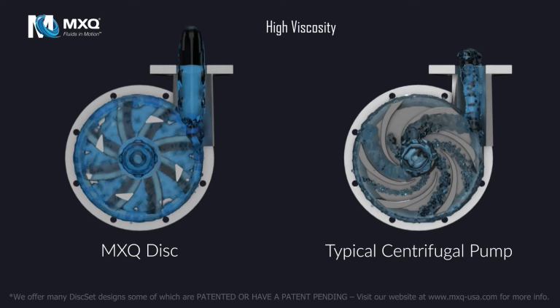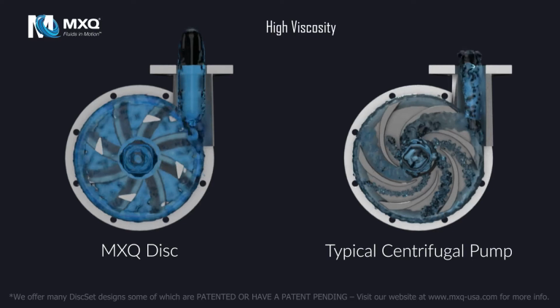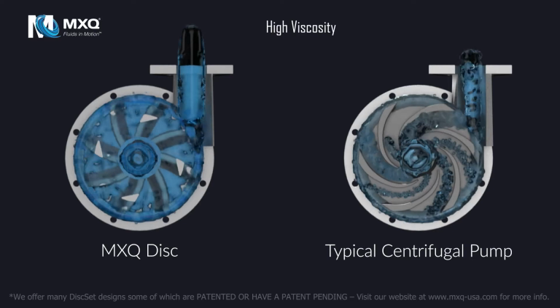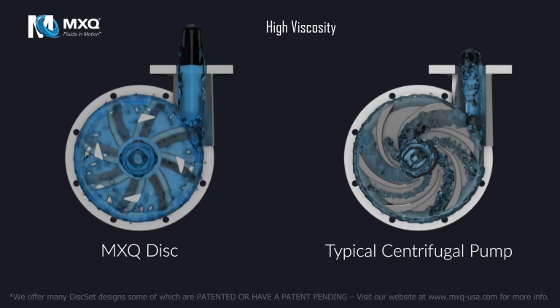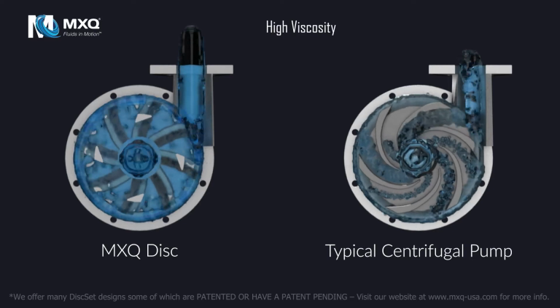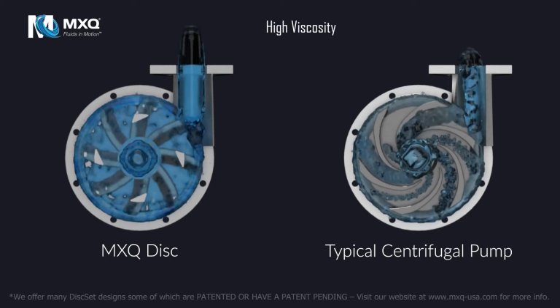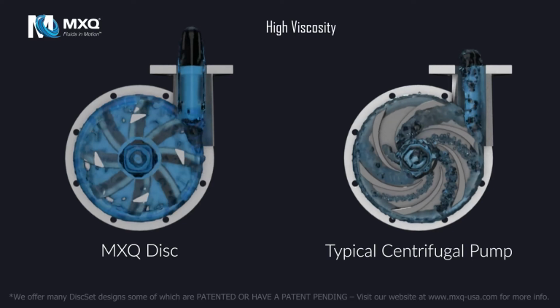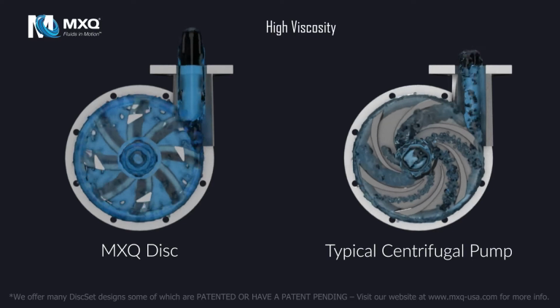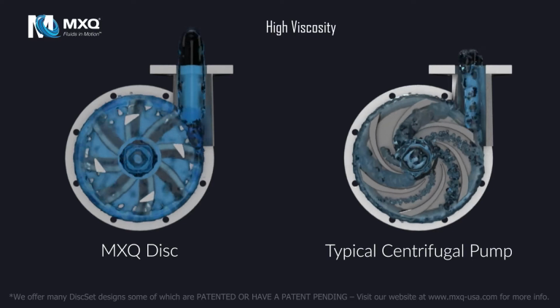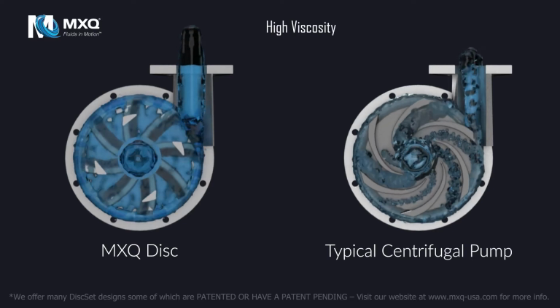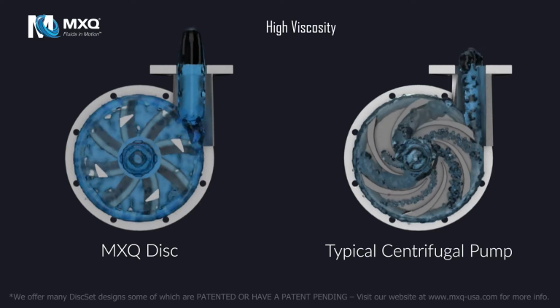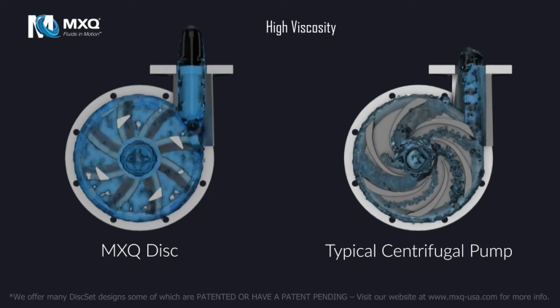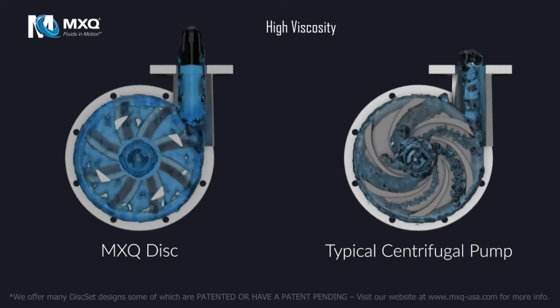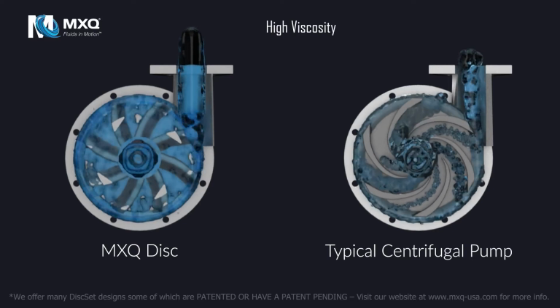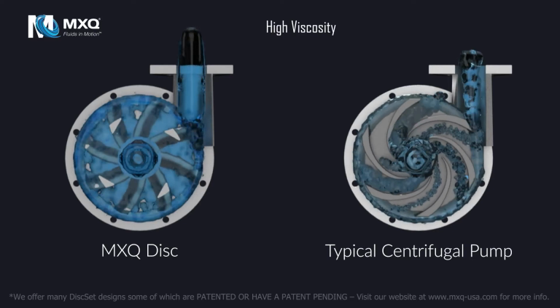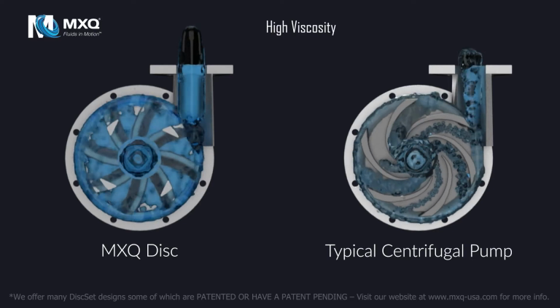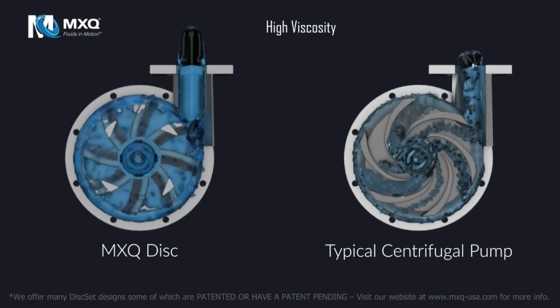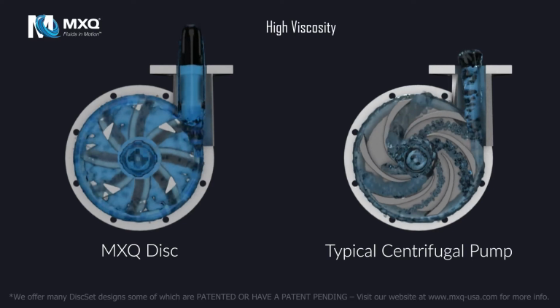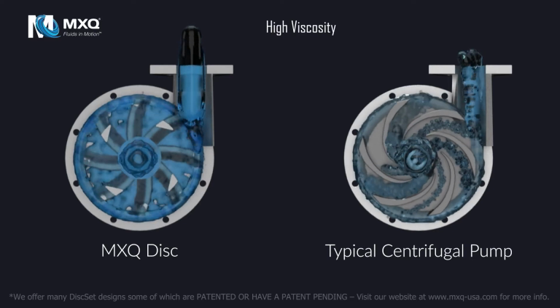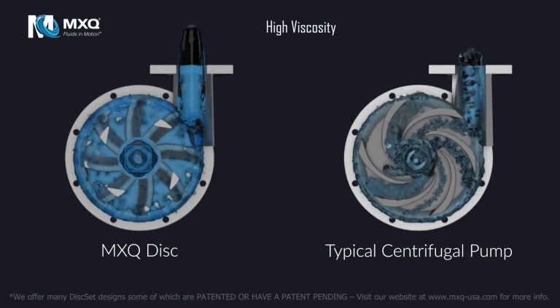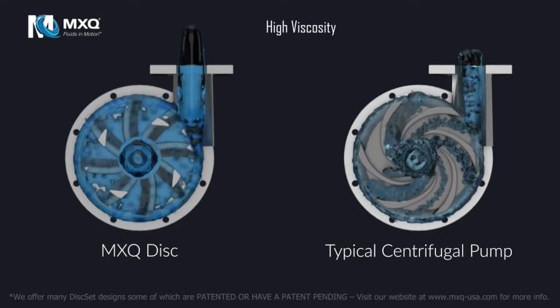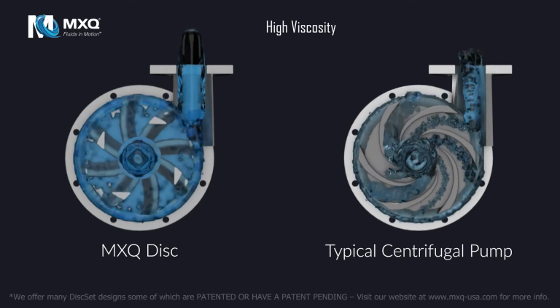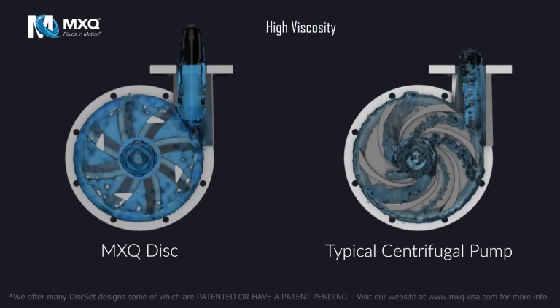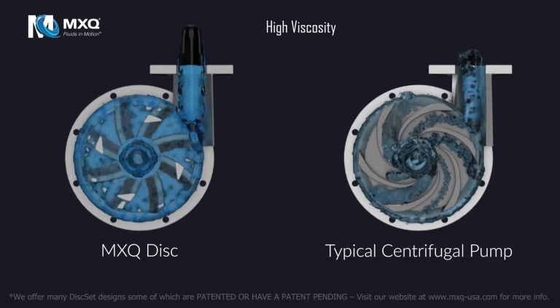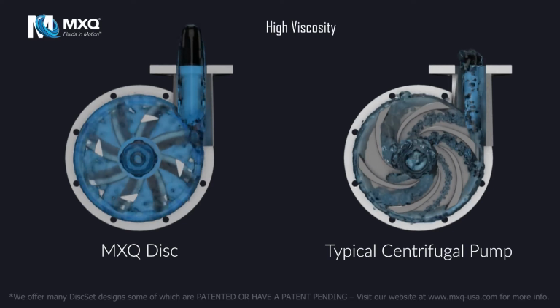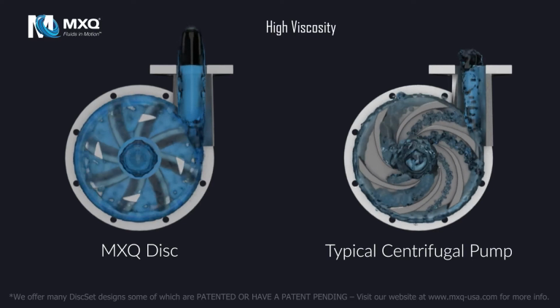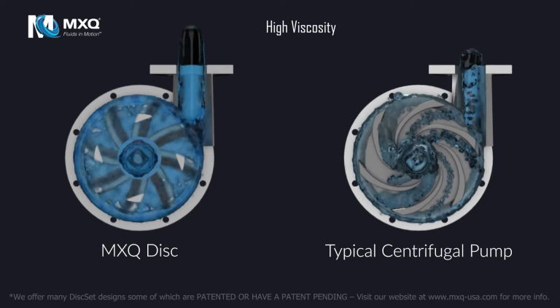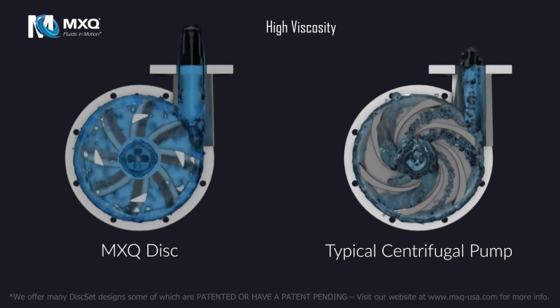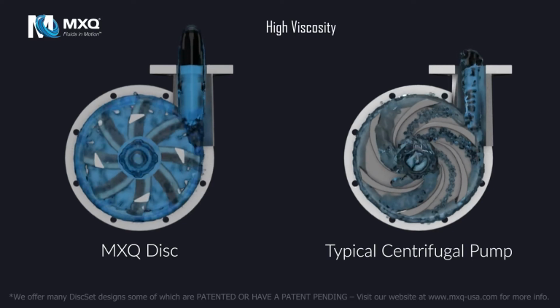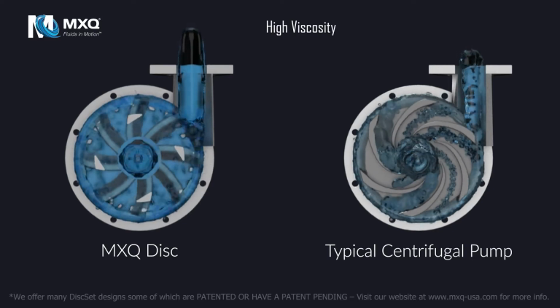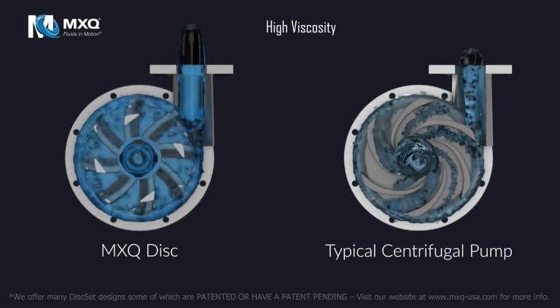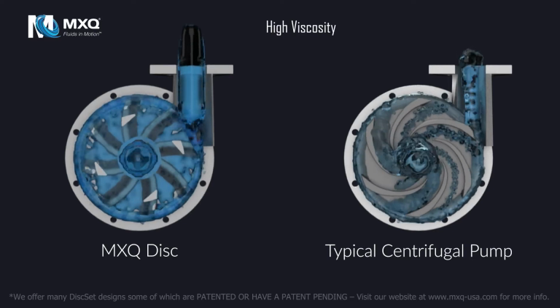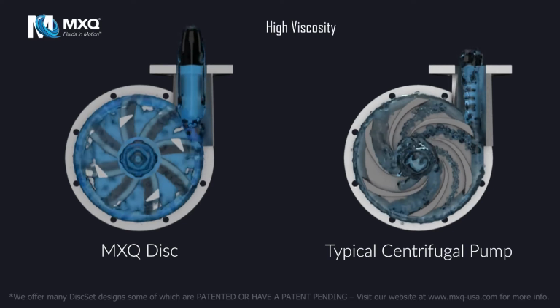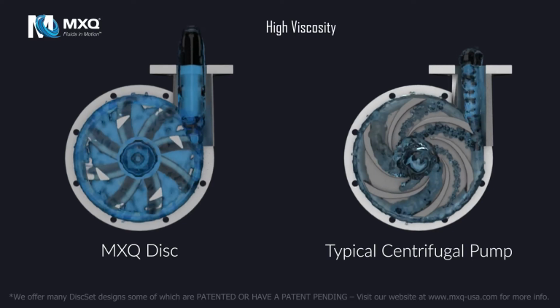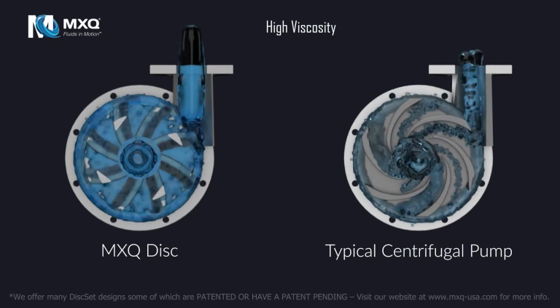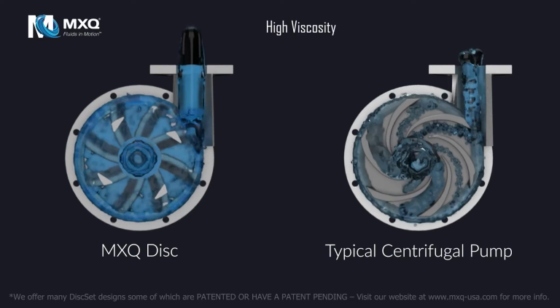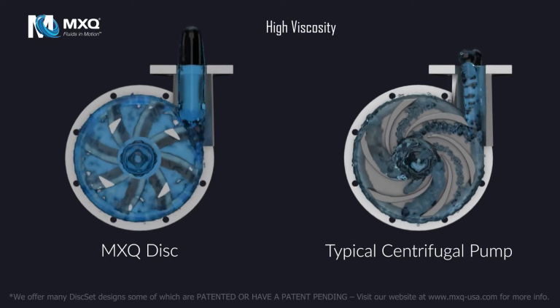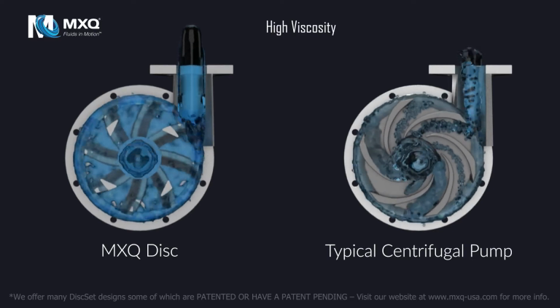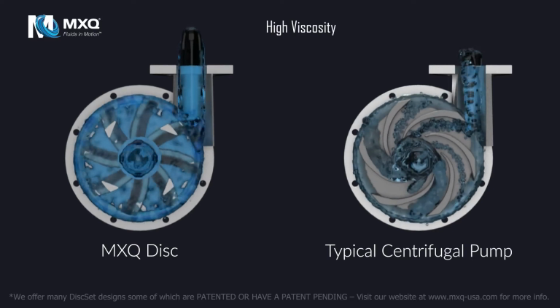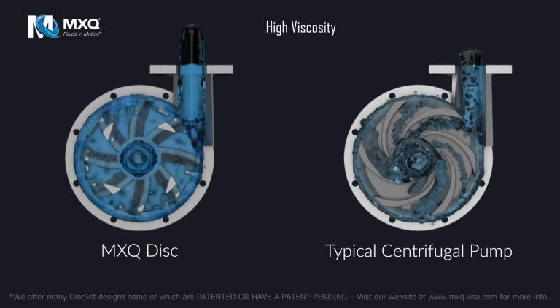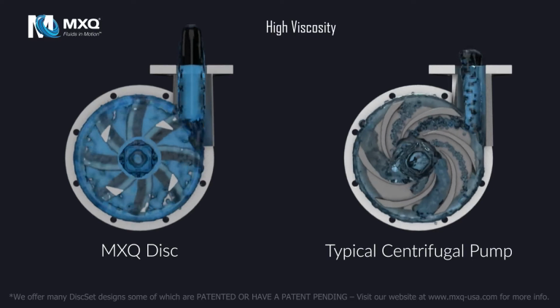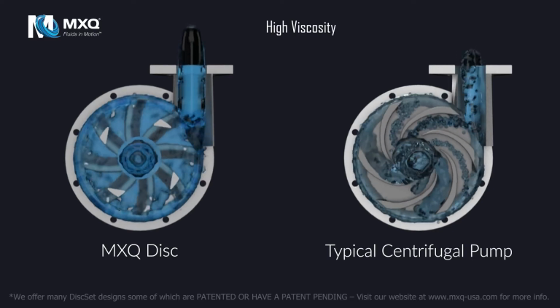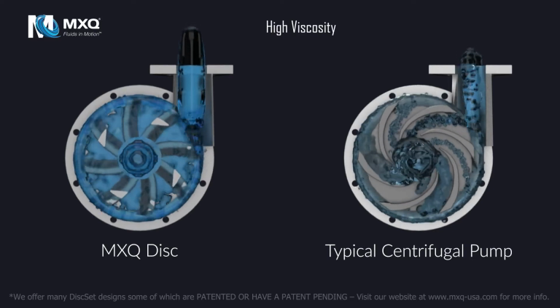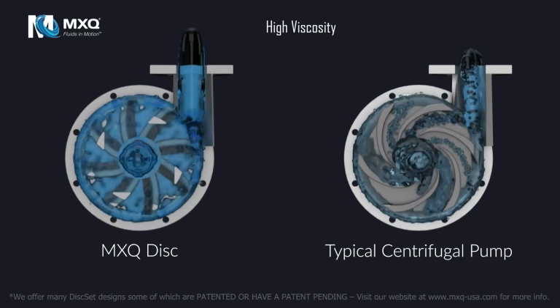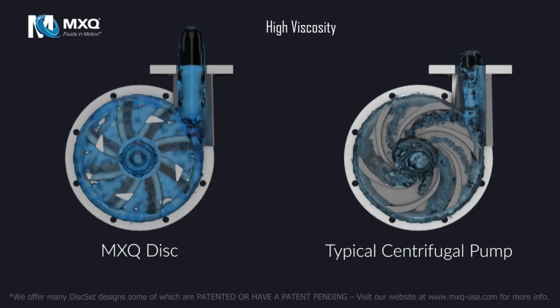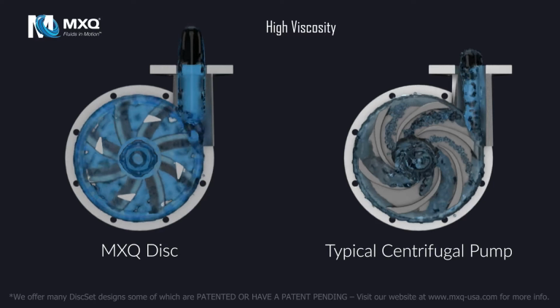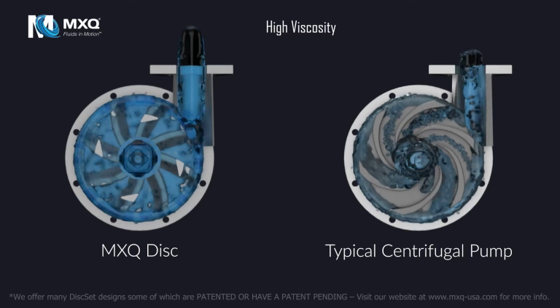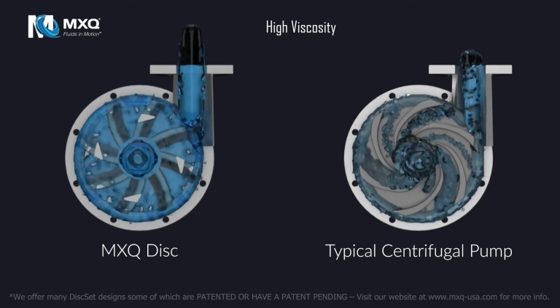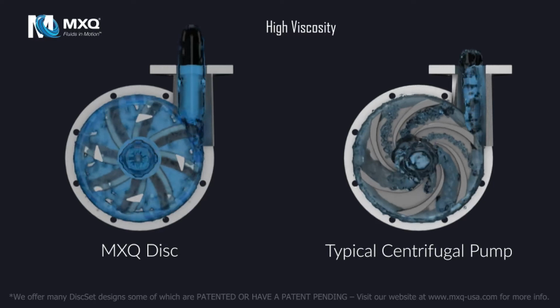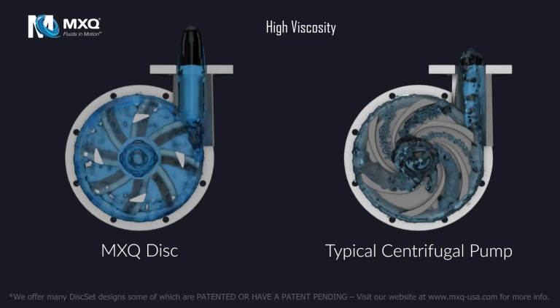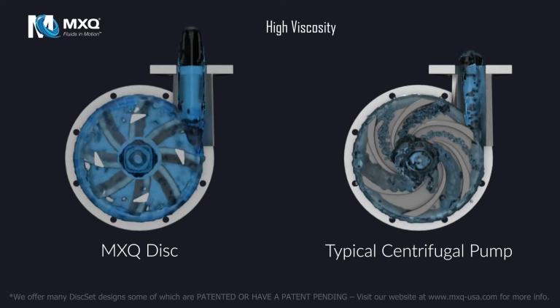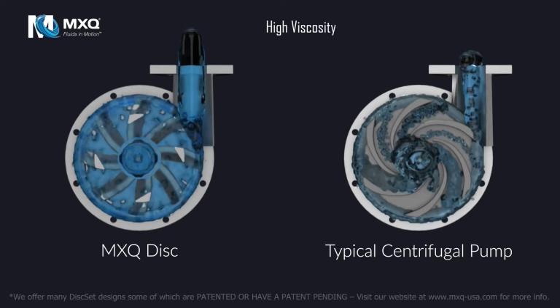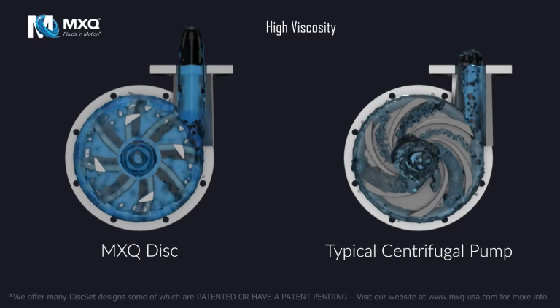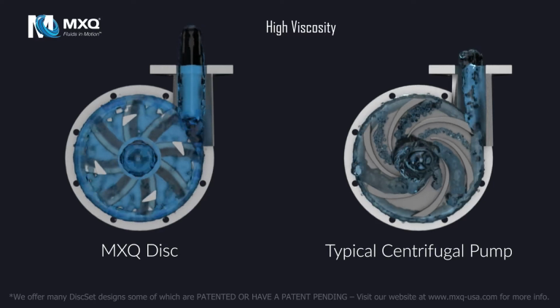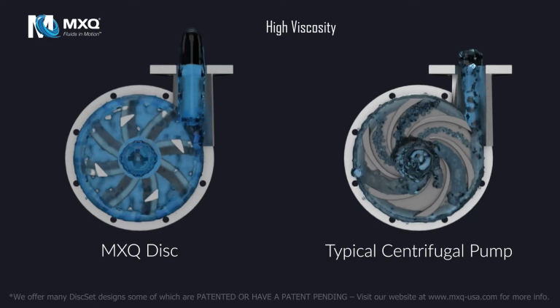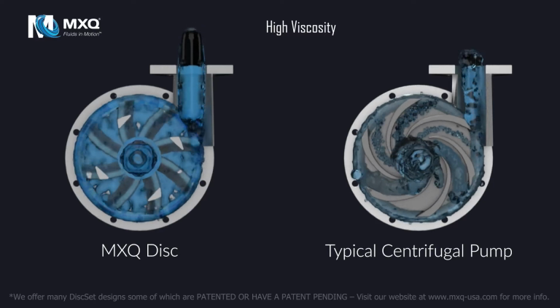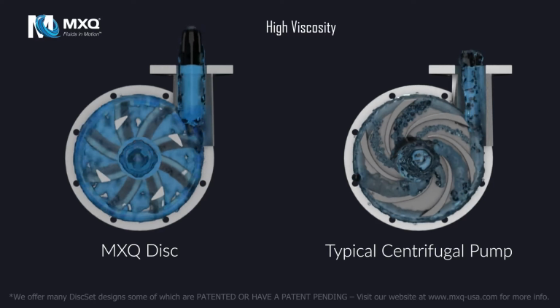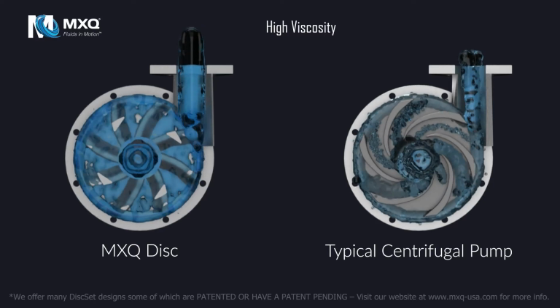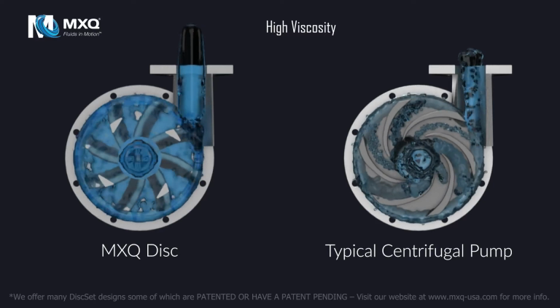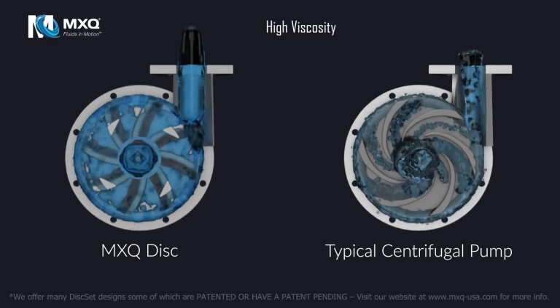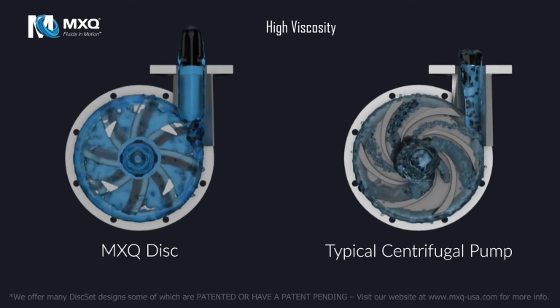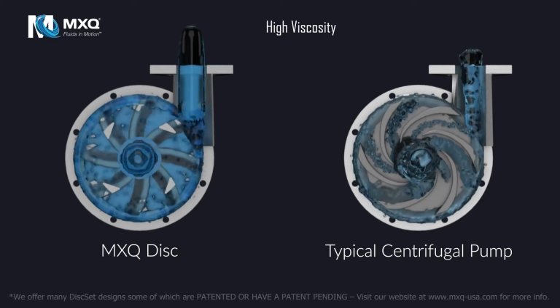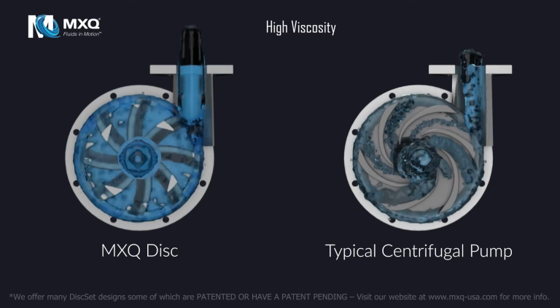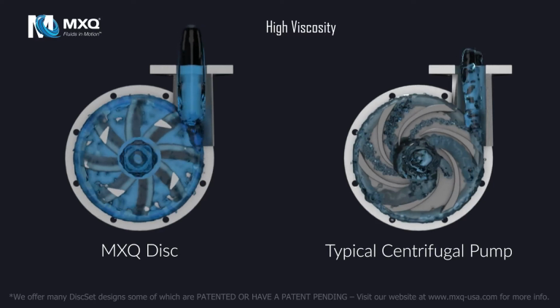In the MXQ Disc, highly viscous fluid is loaded evenly and gently propelled due to the lack of constraints in the disc set.